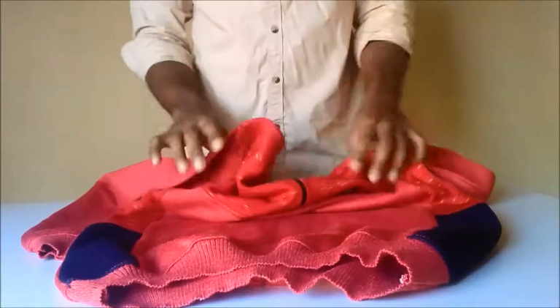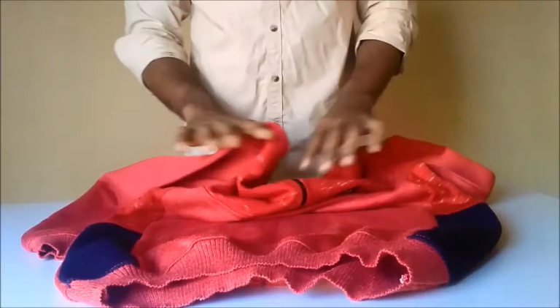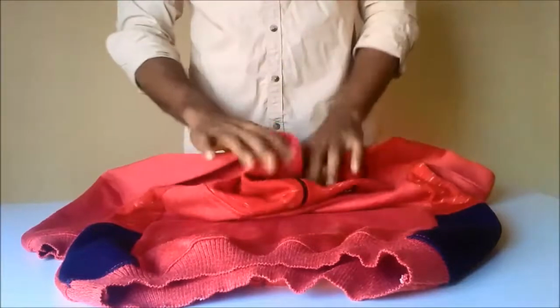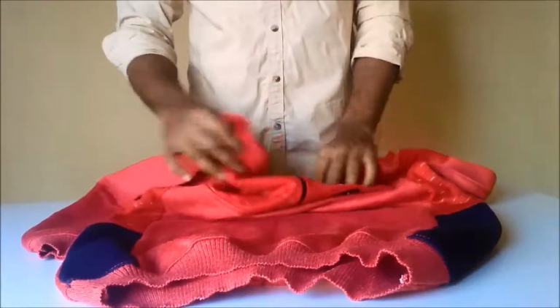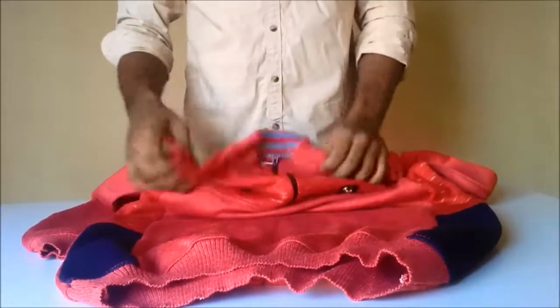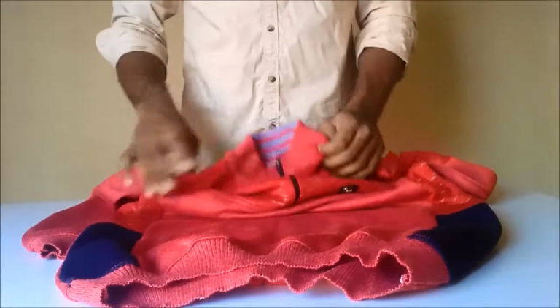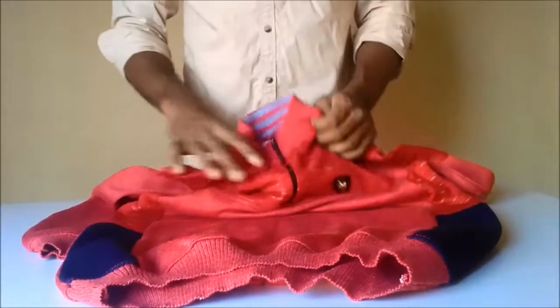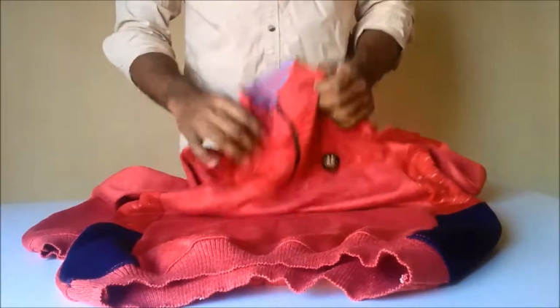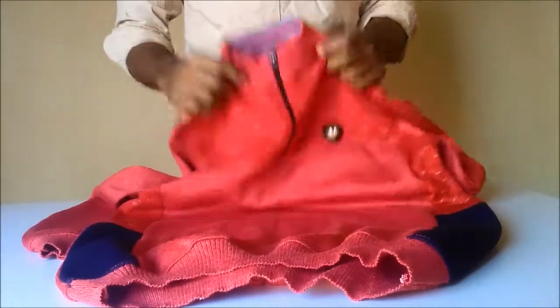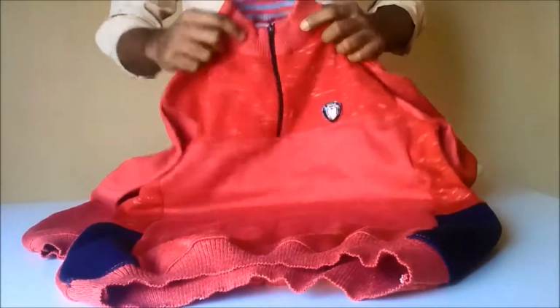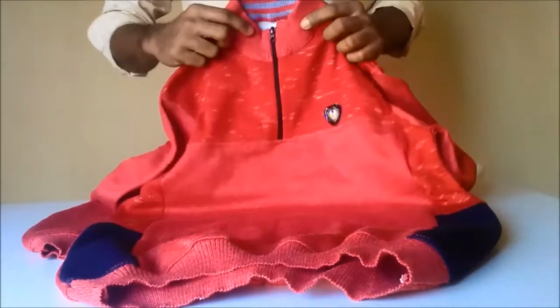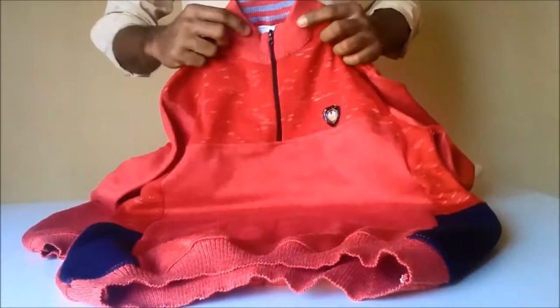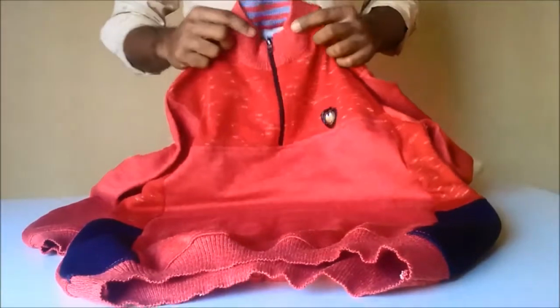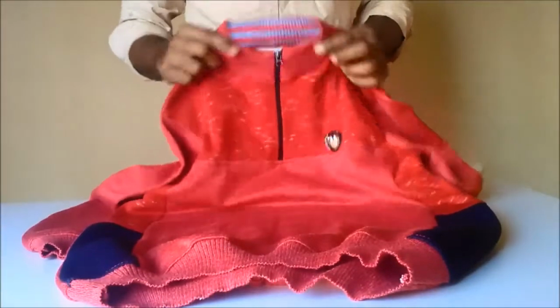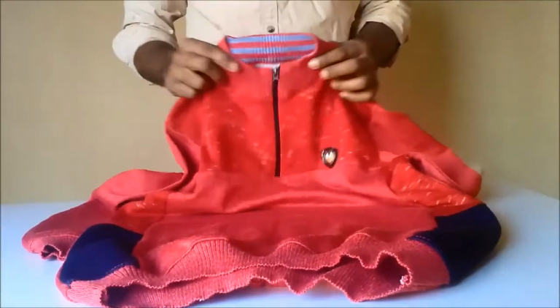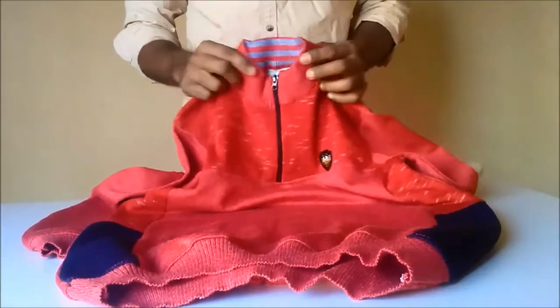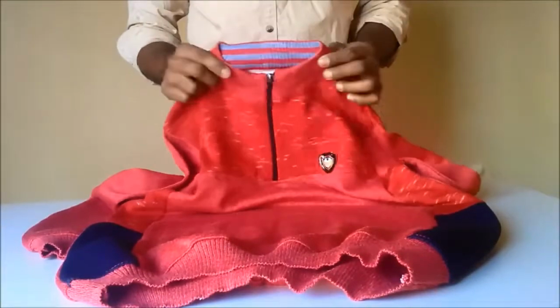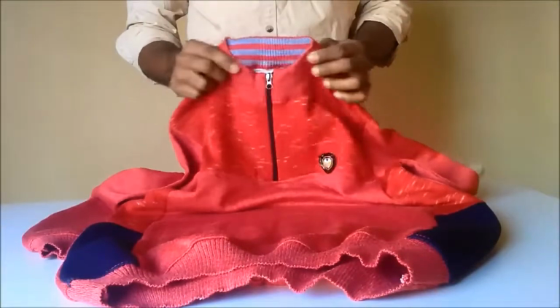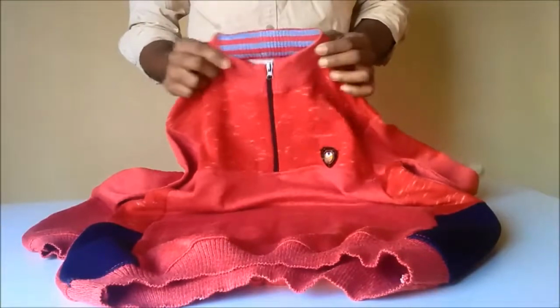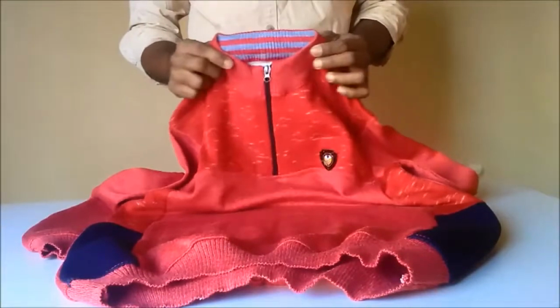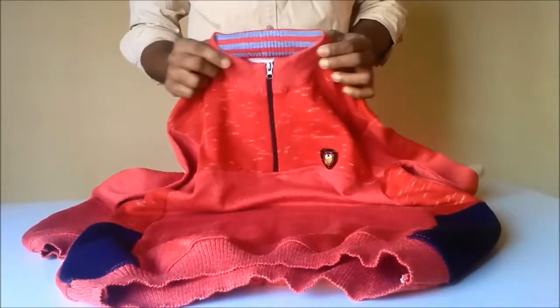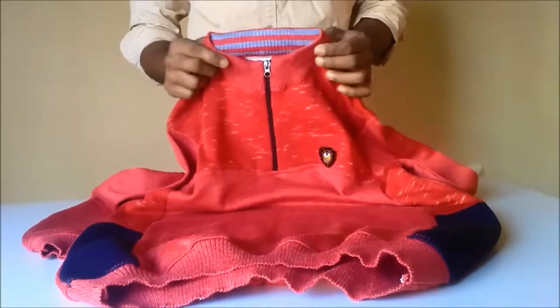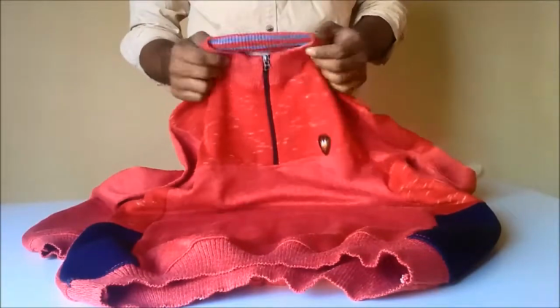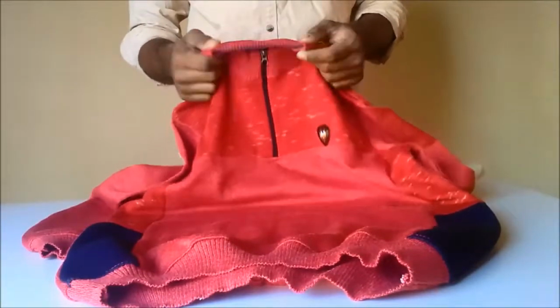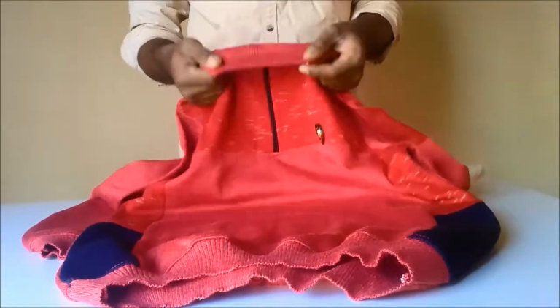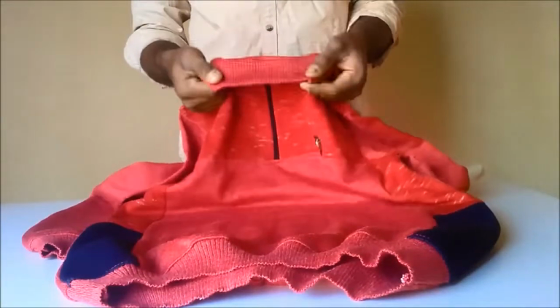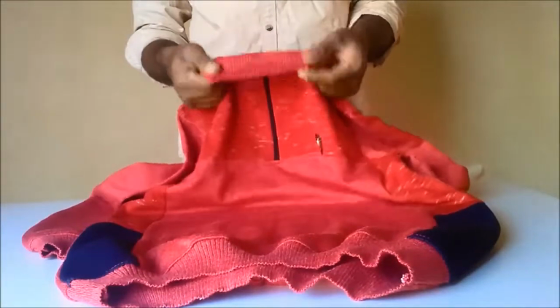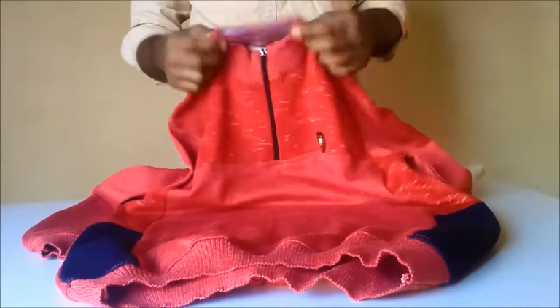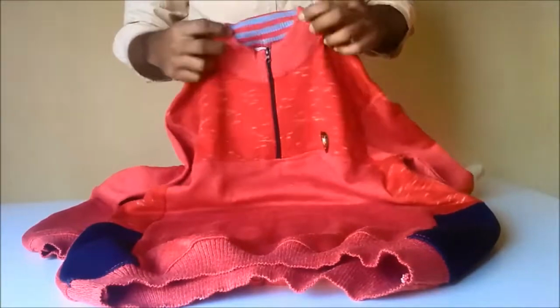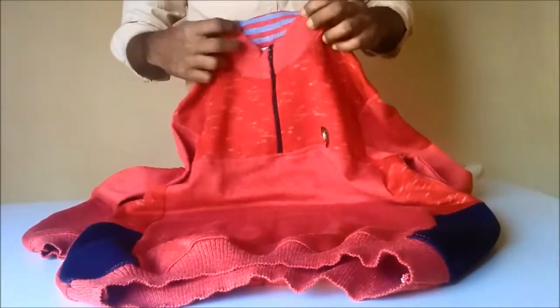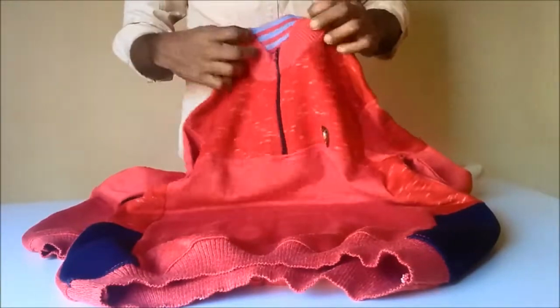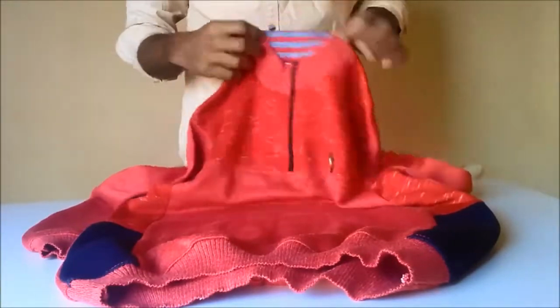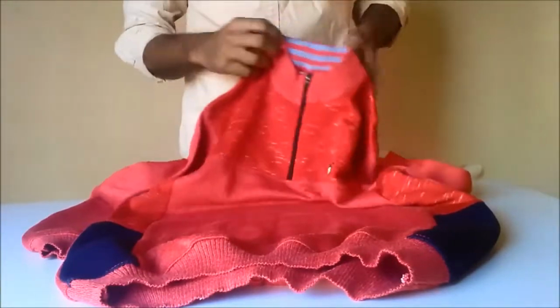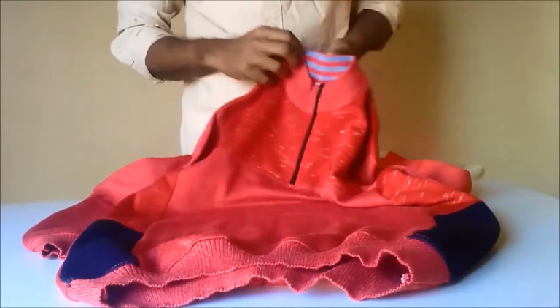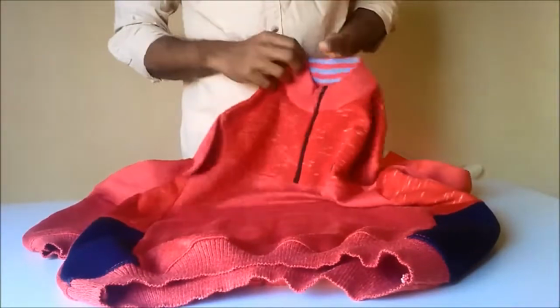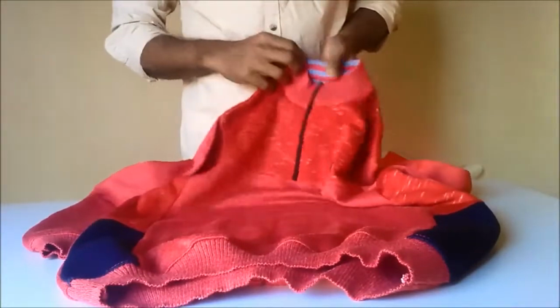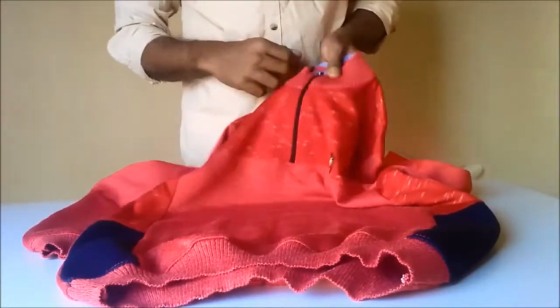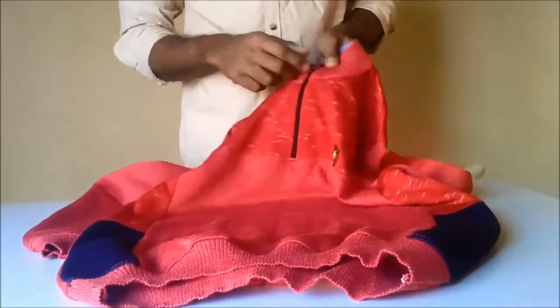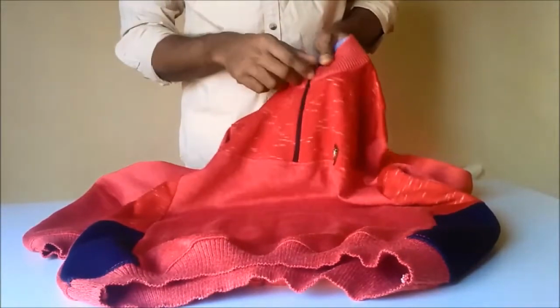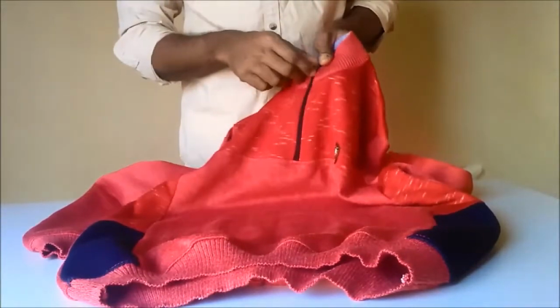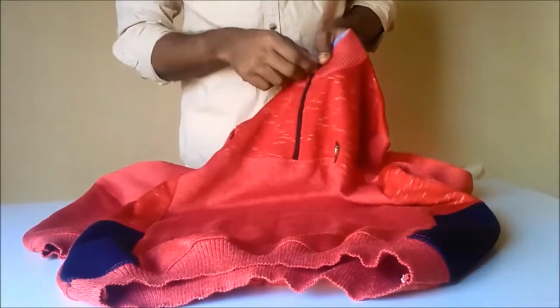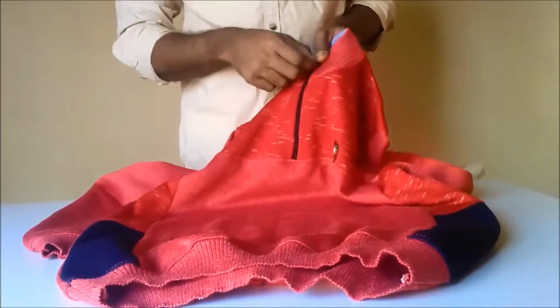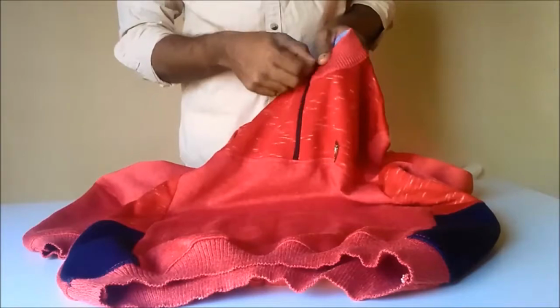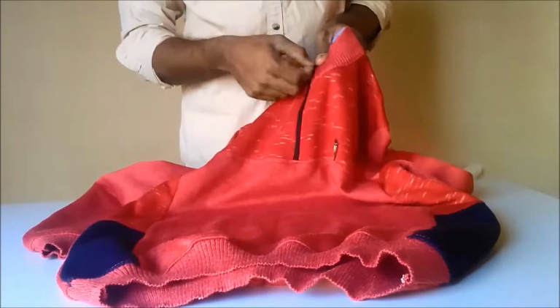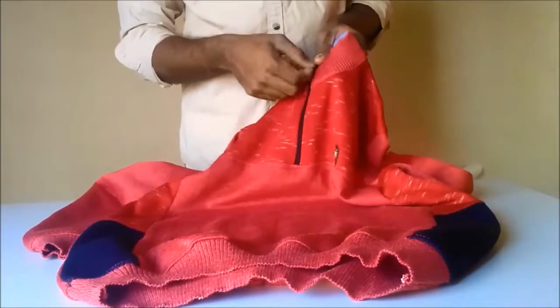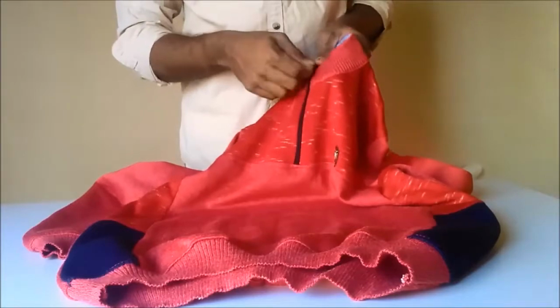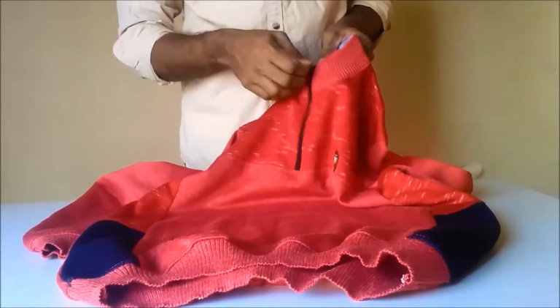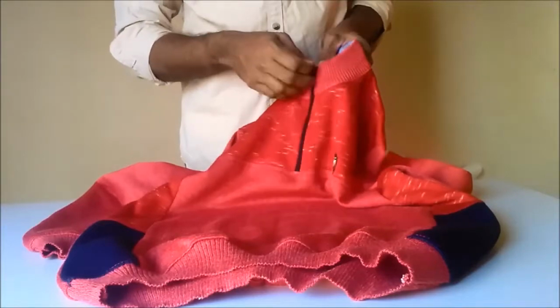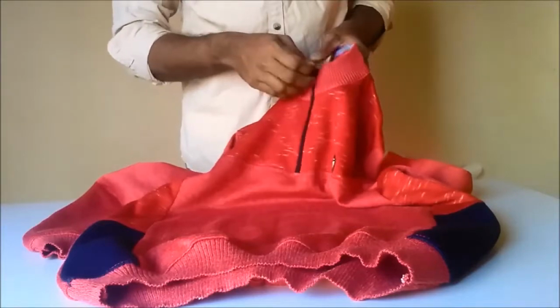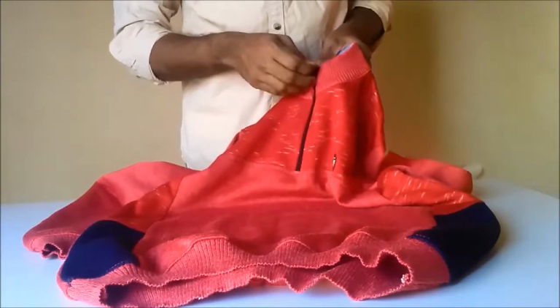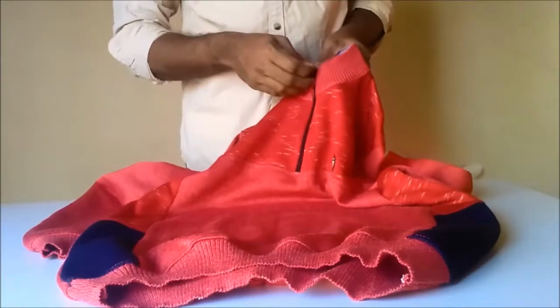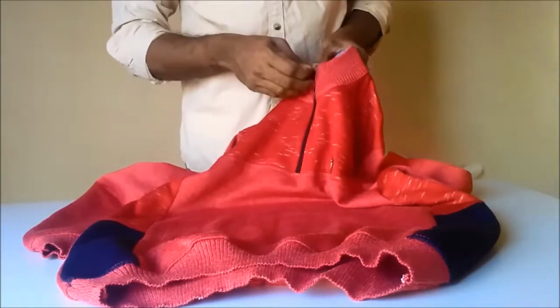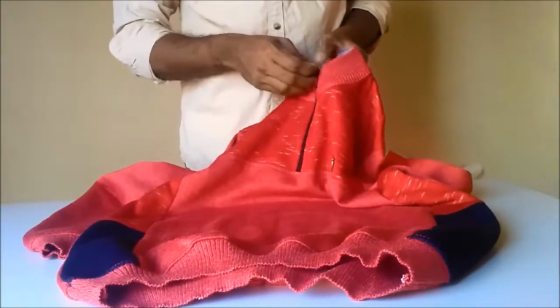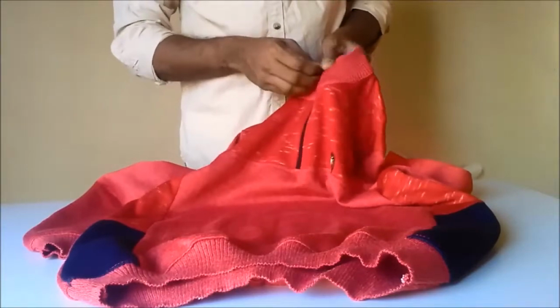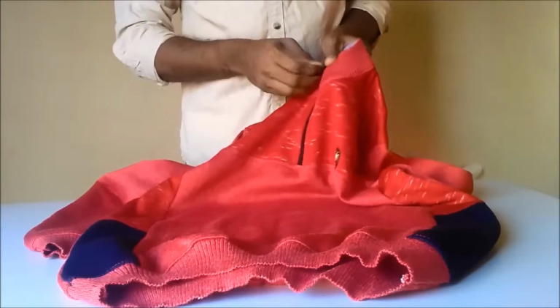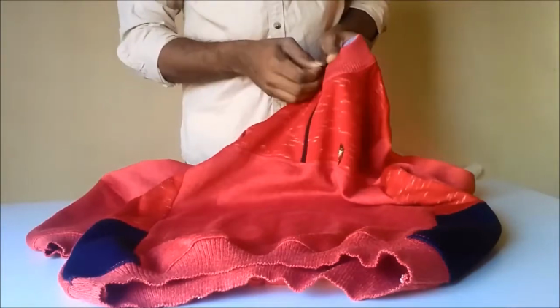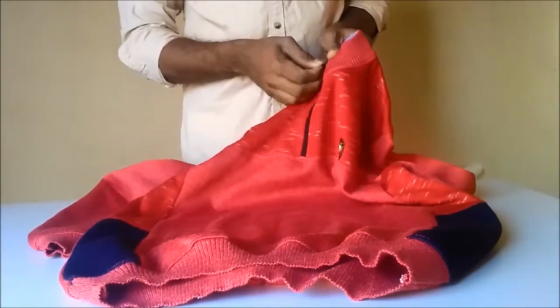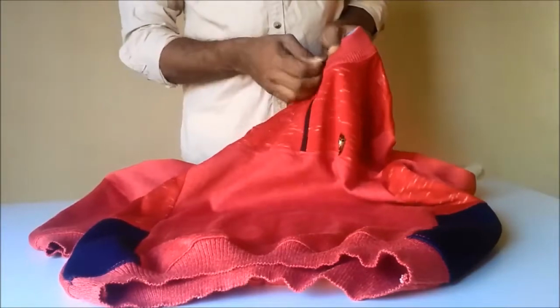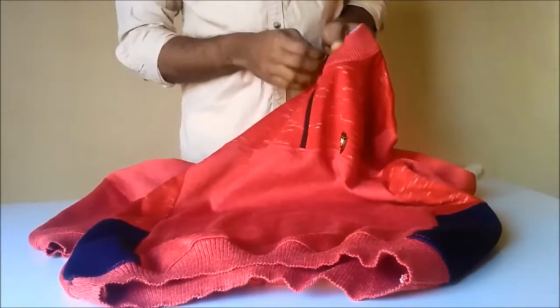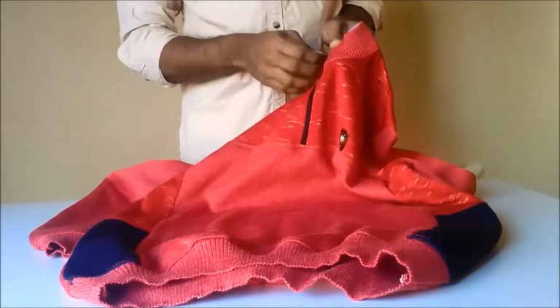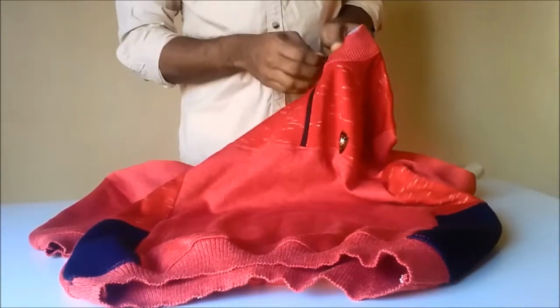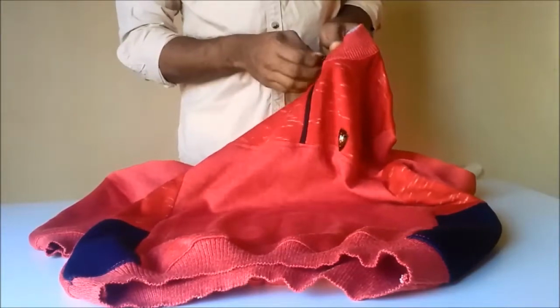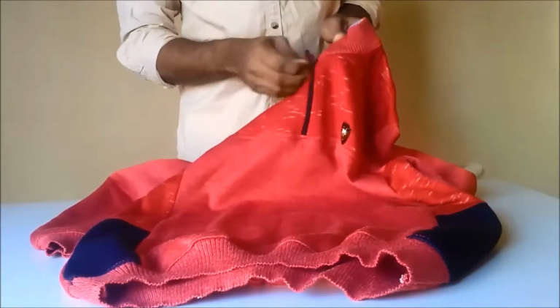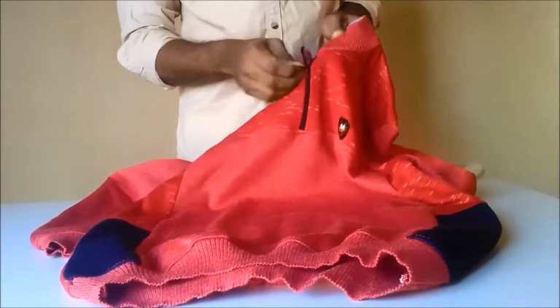It has a collar with elastic and thick collar. It also has a zip — a half zip in the collar.